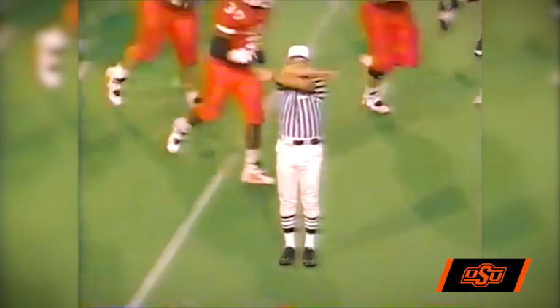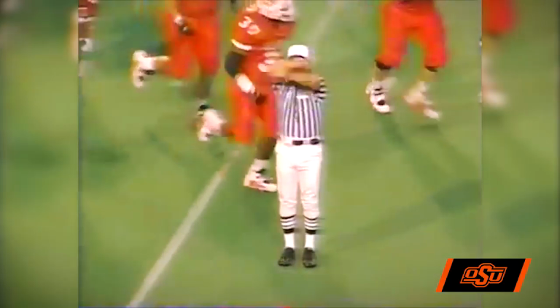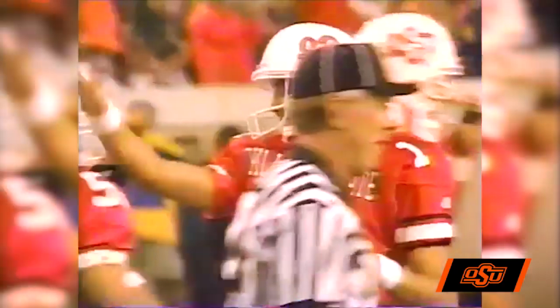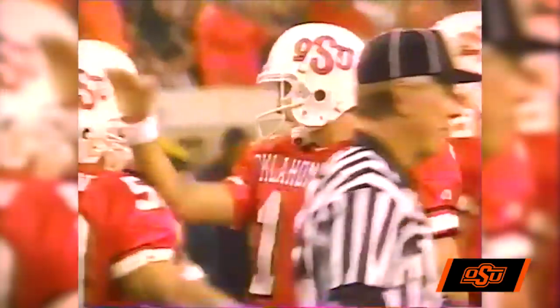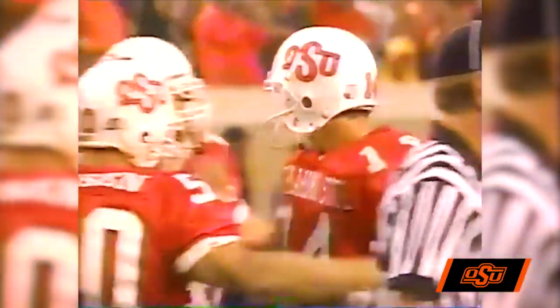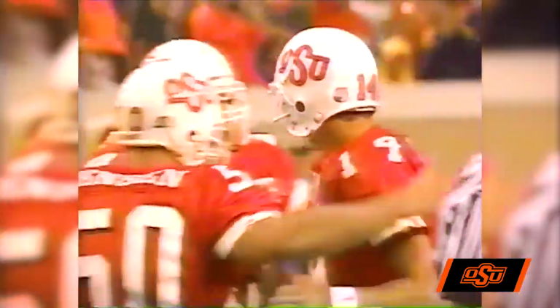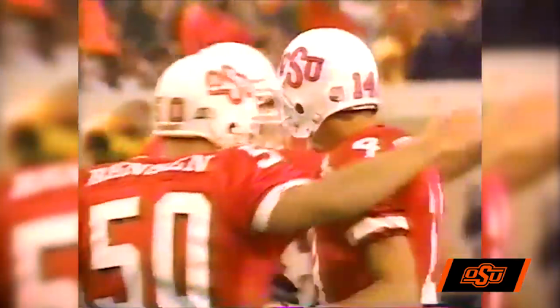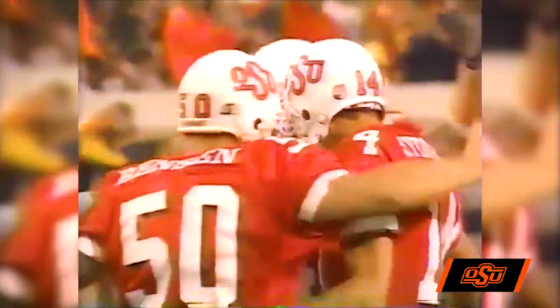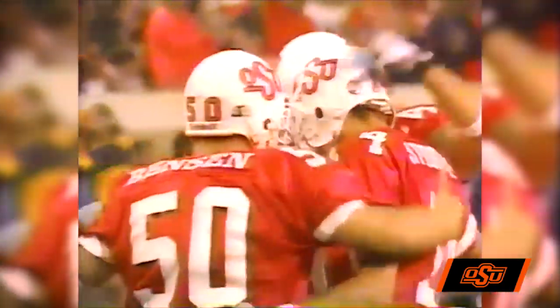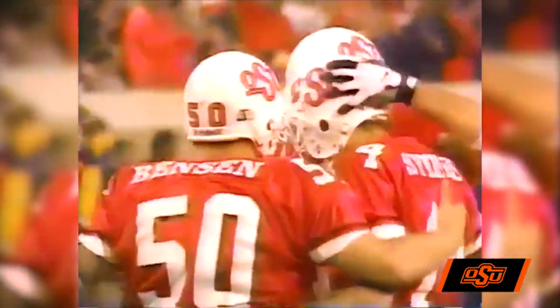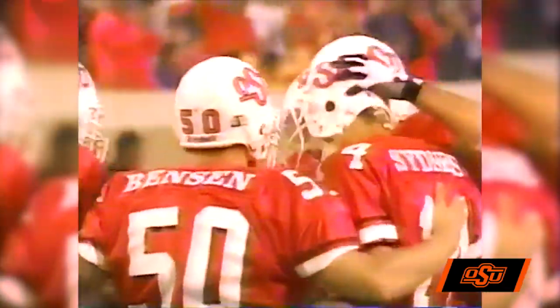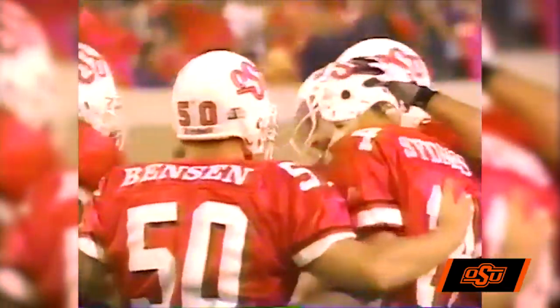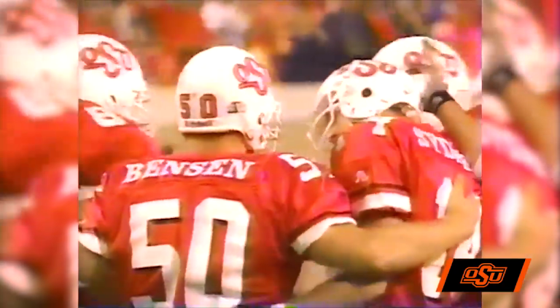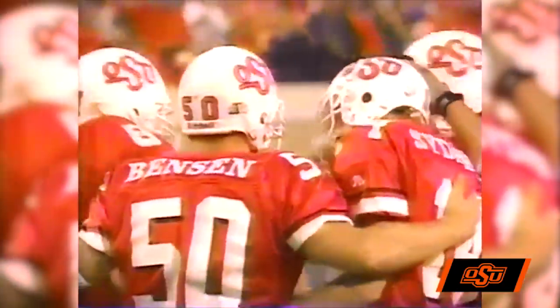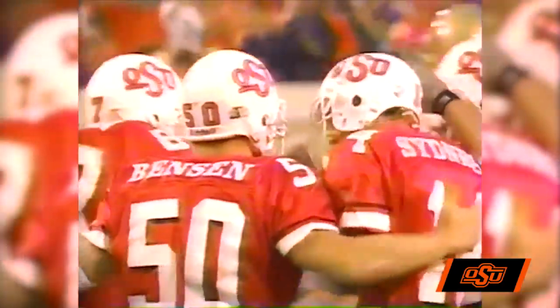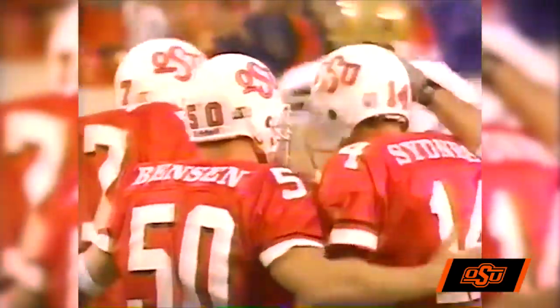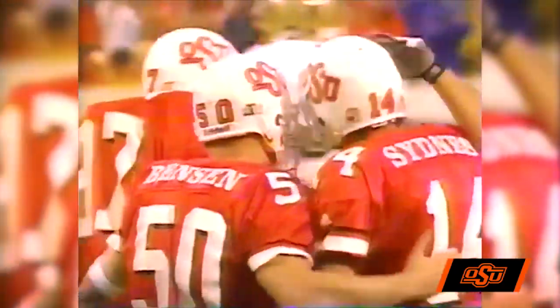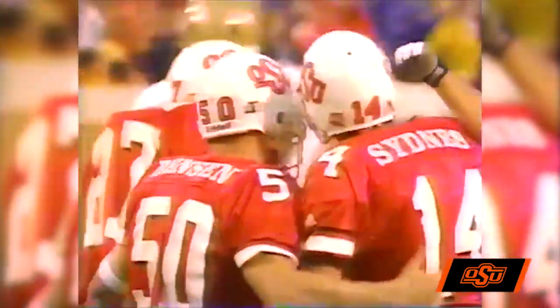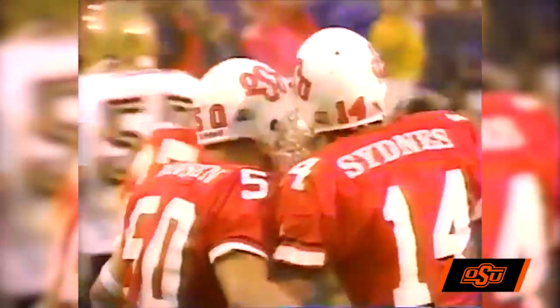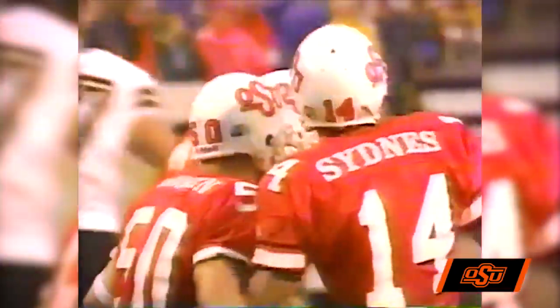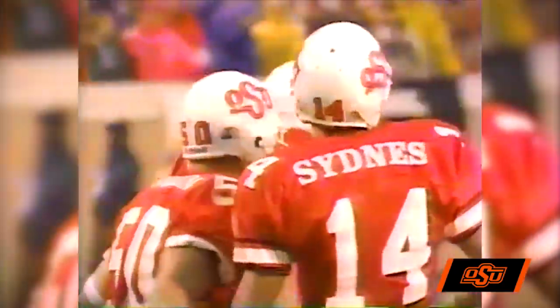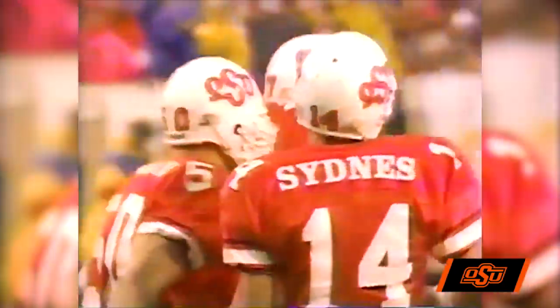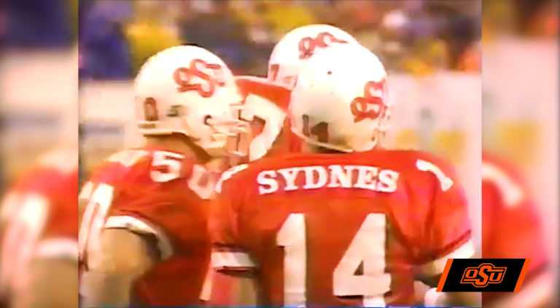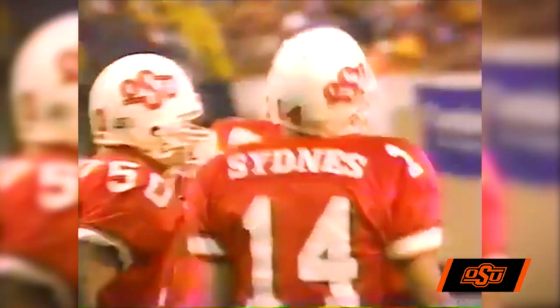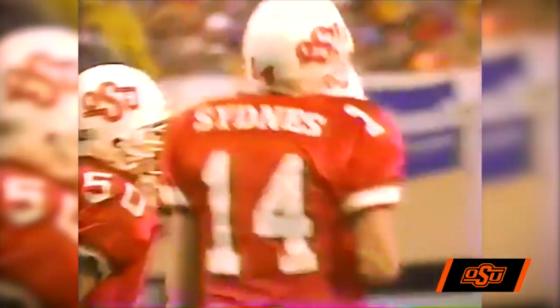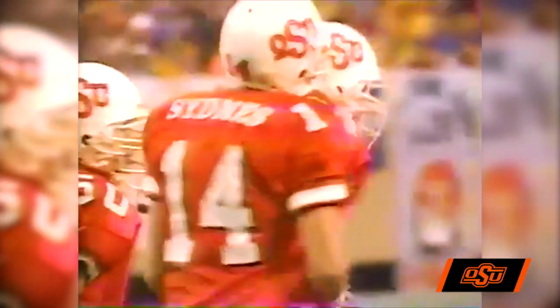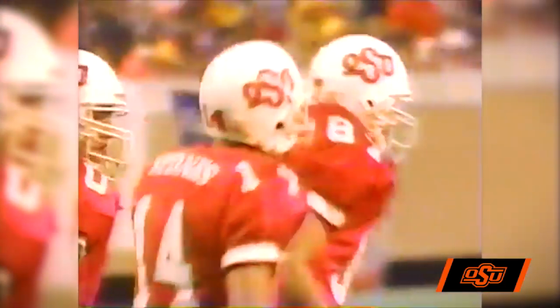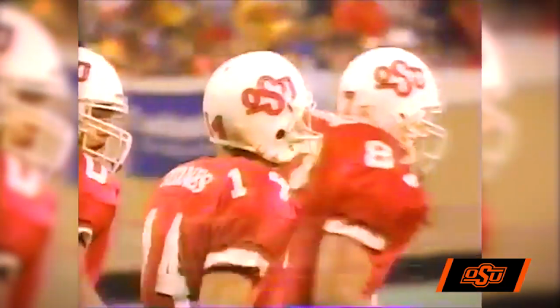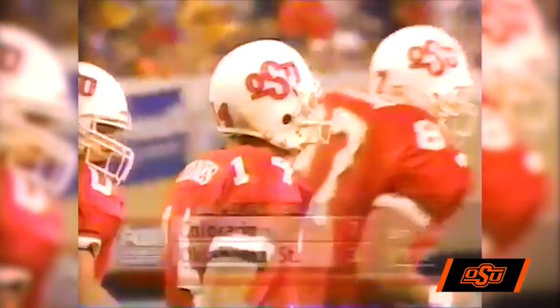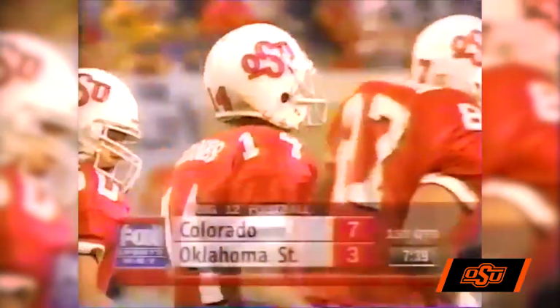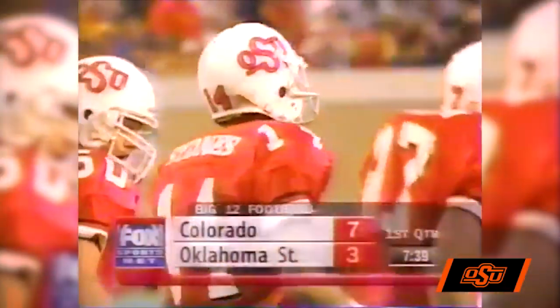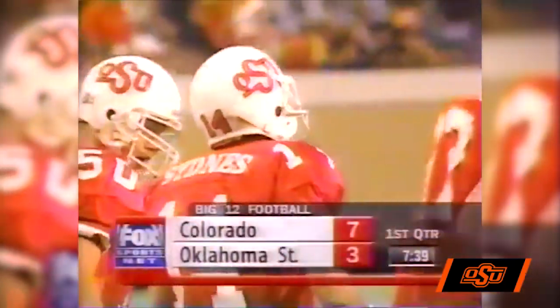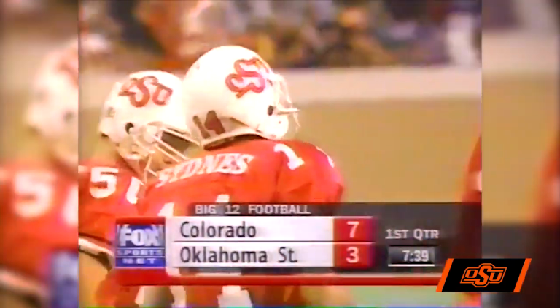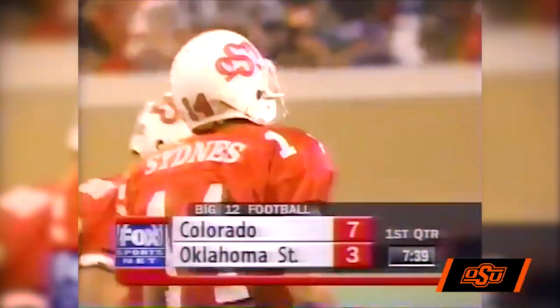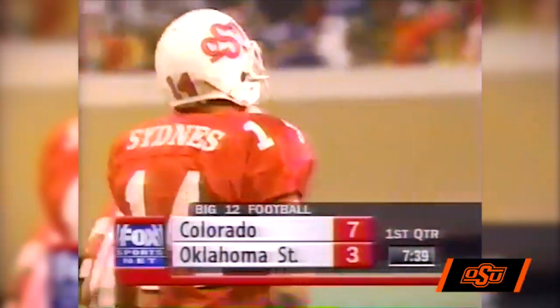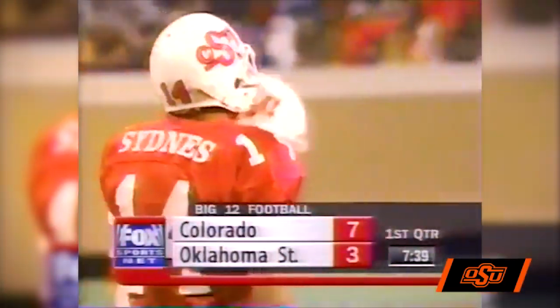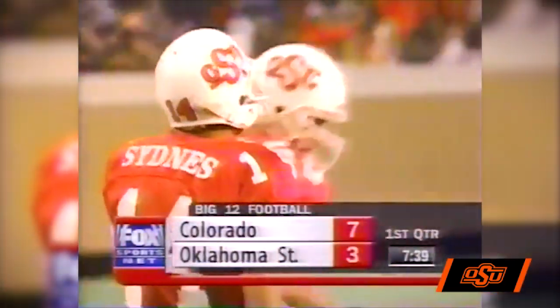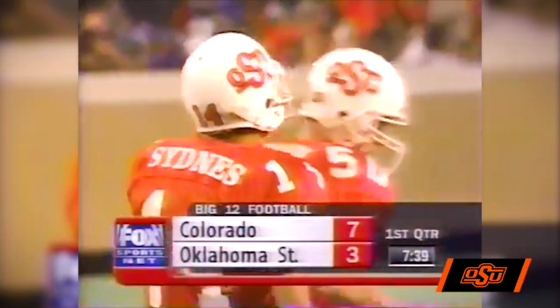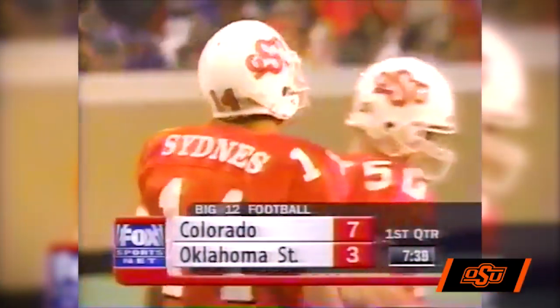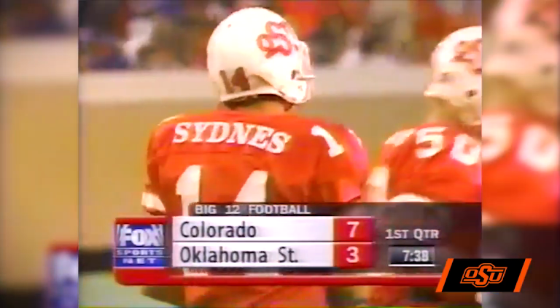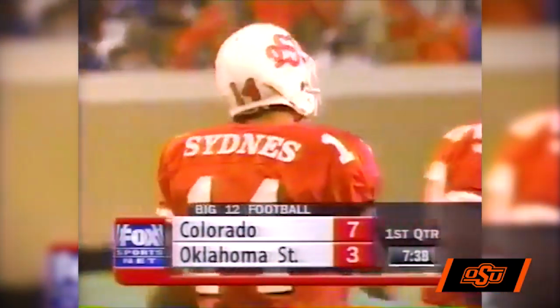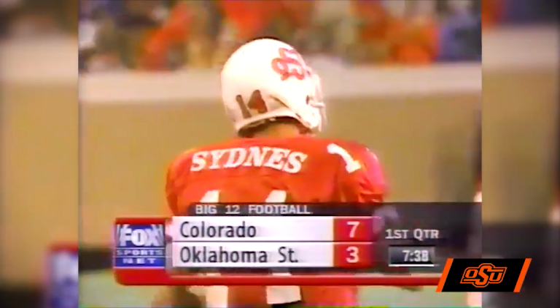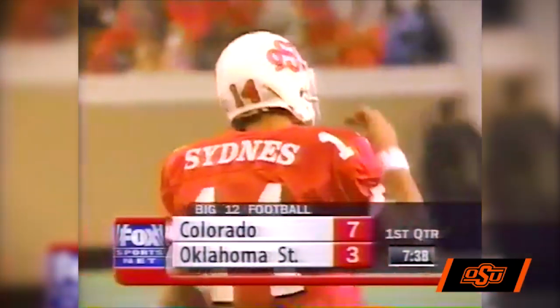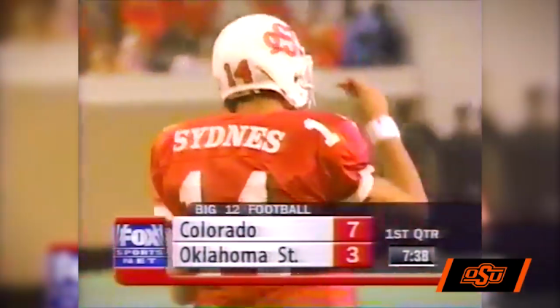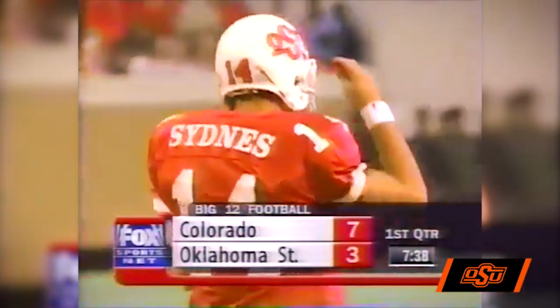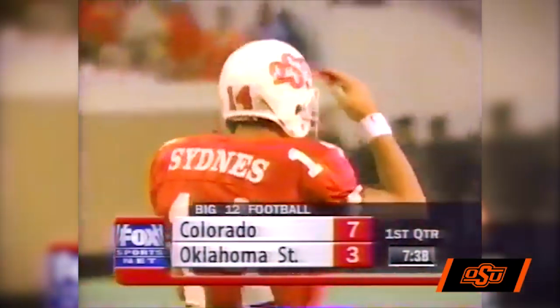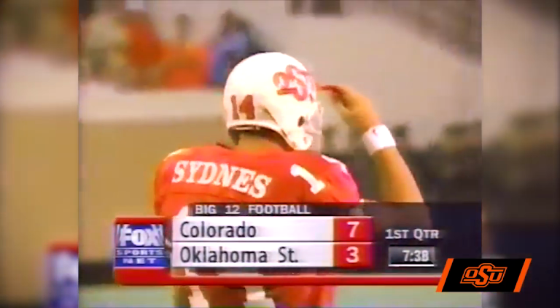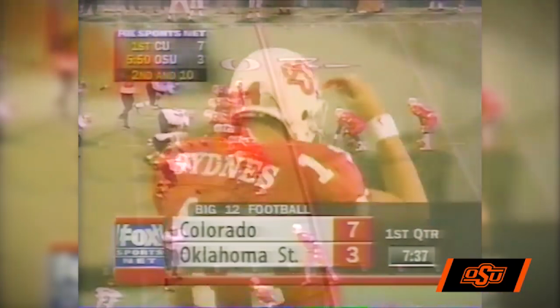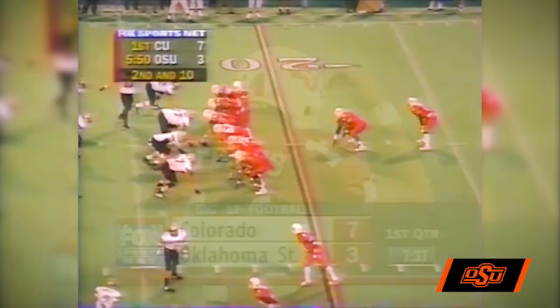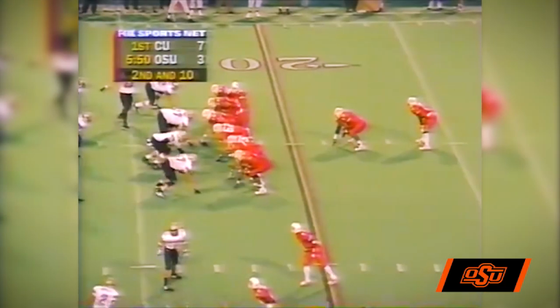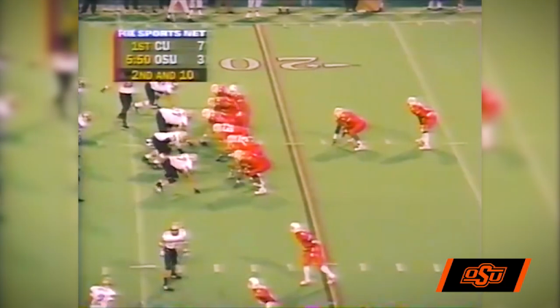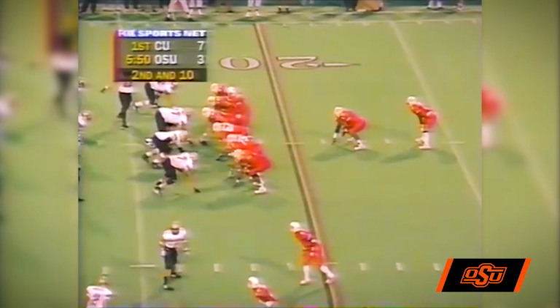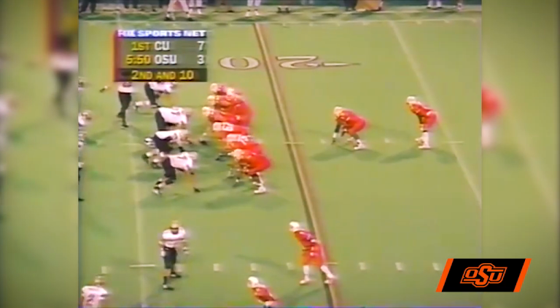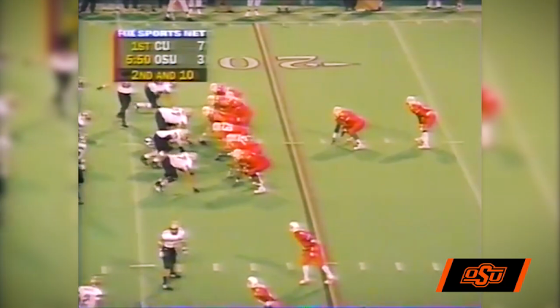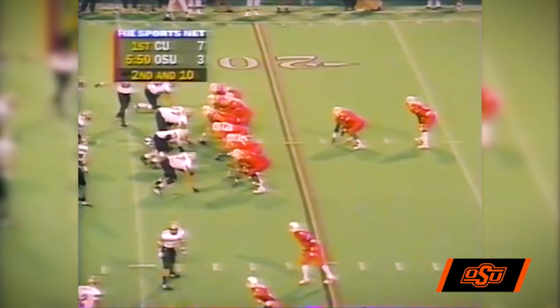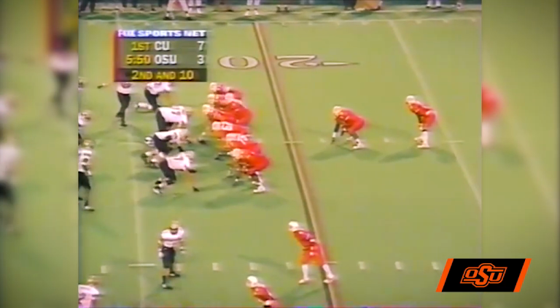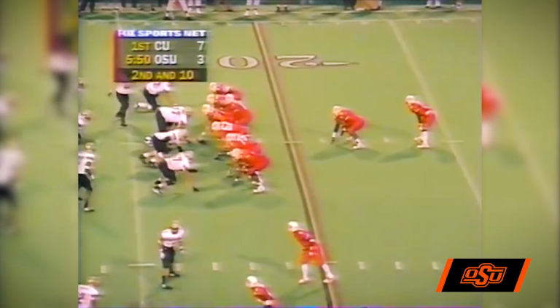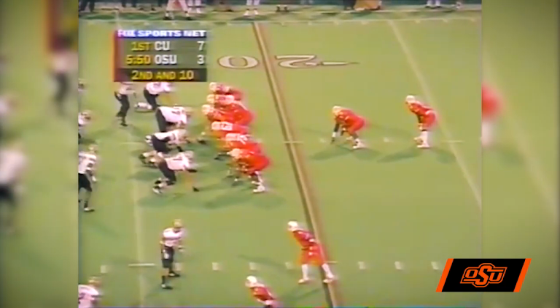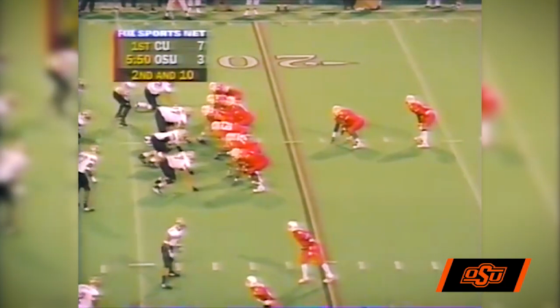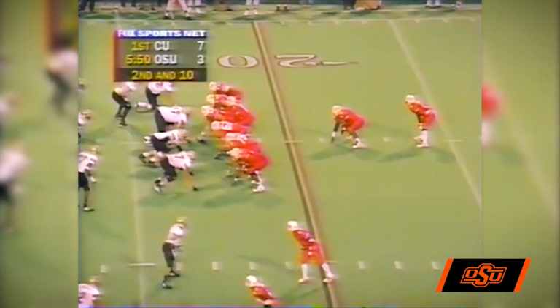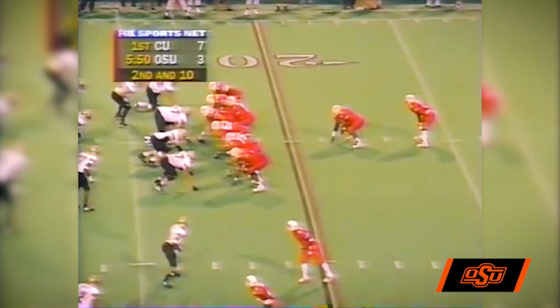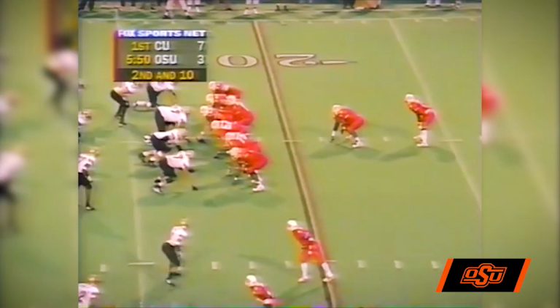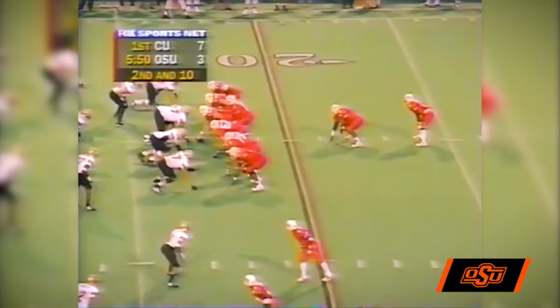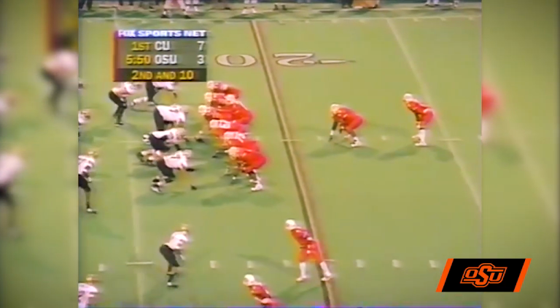So the Cowboys are on the scoreboard and we'll take a break. 7:45 to go in the first quarter. Colorado leads 7-3. You're listening to Cowboy football.